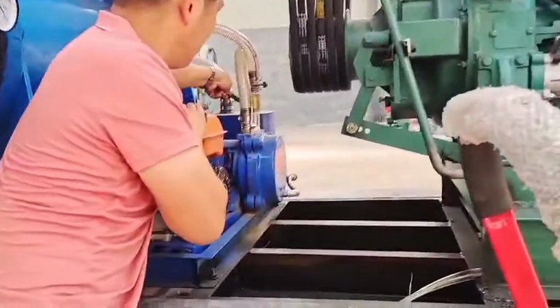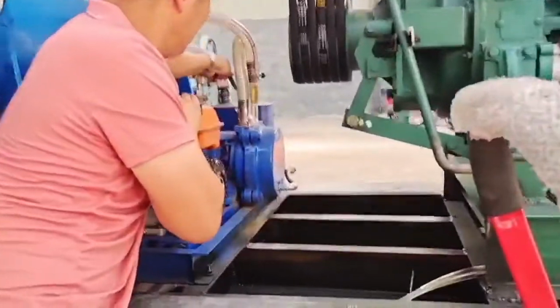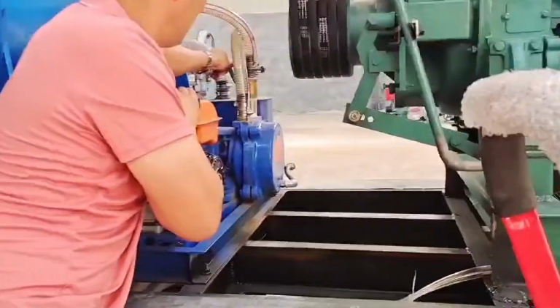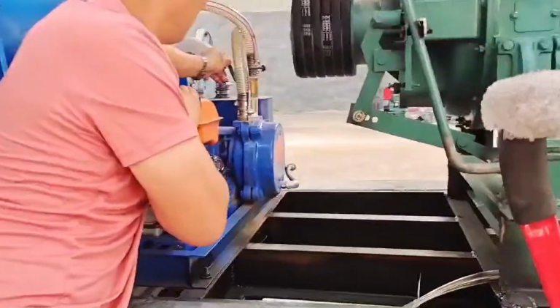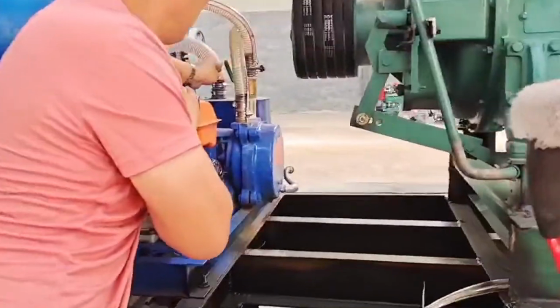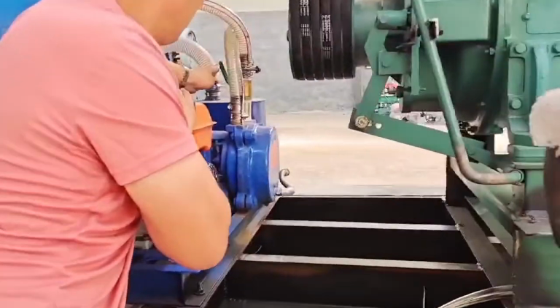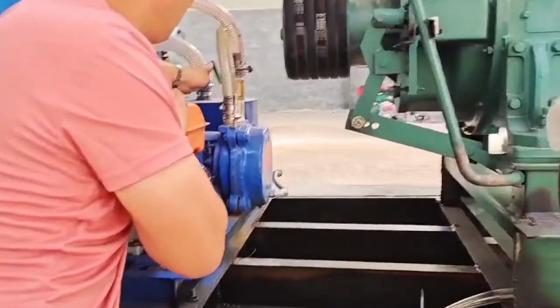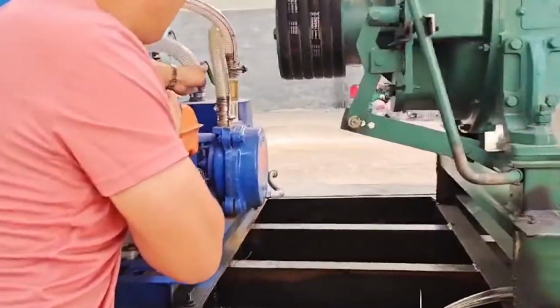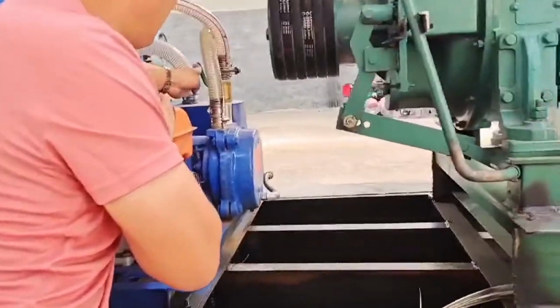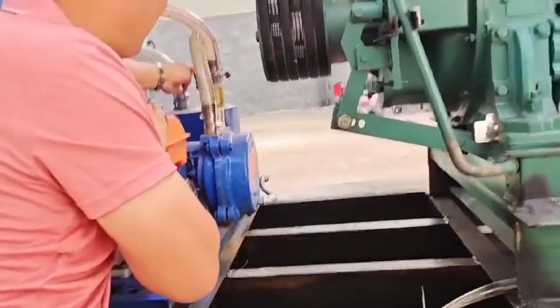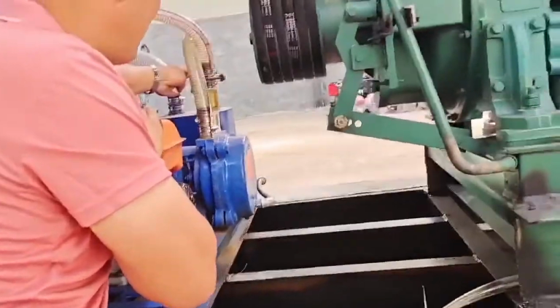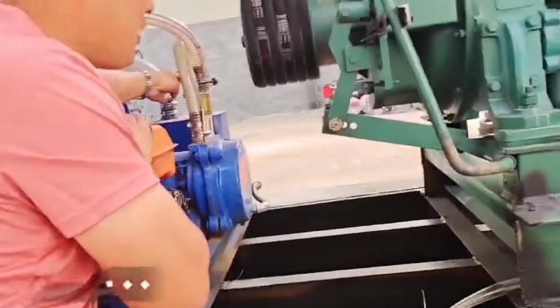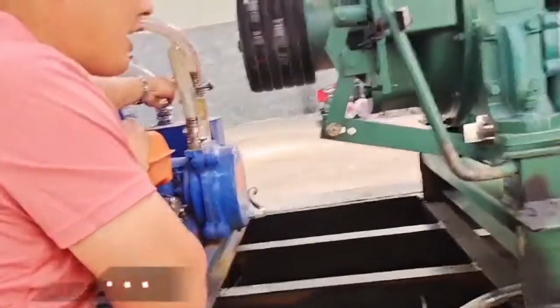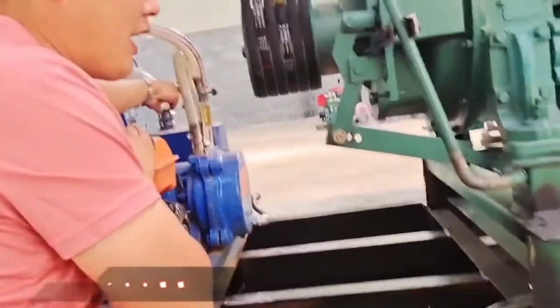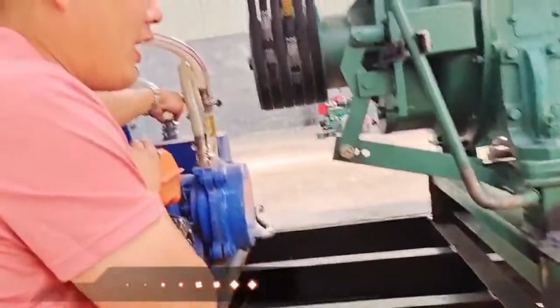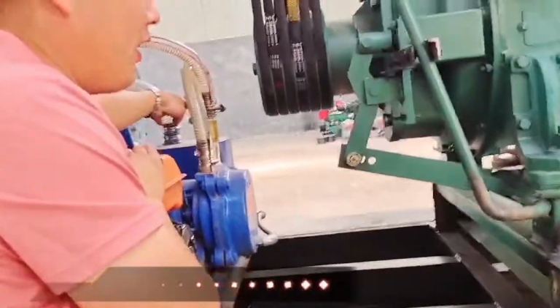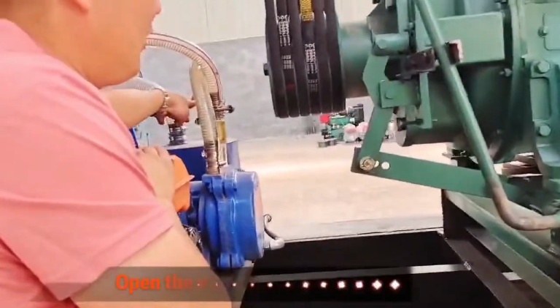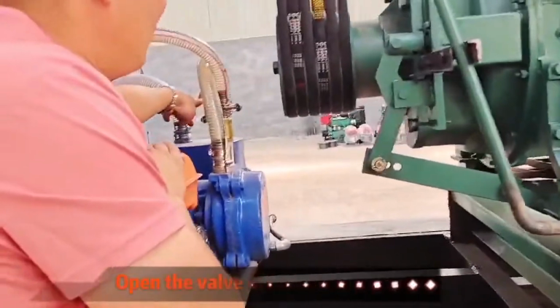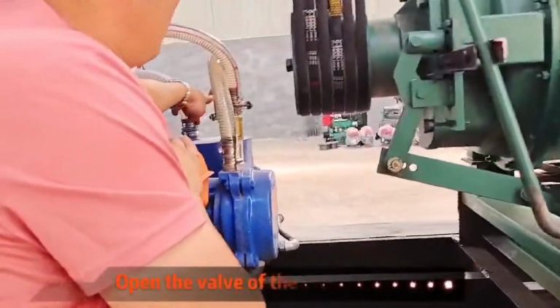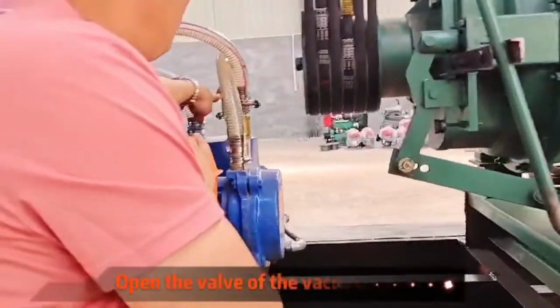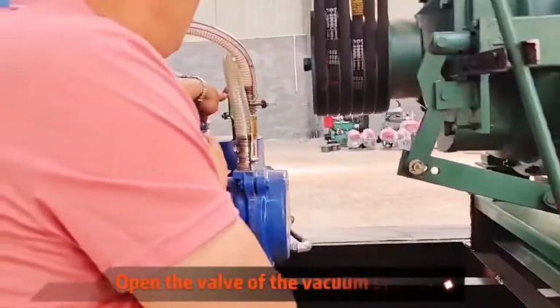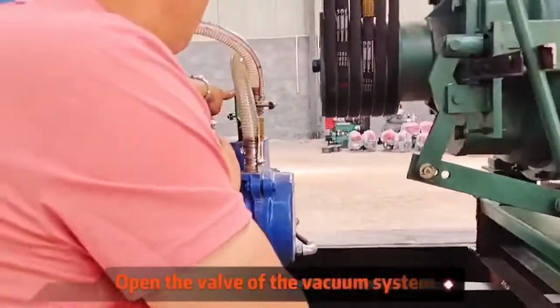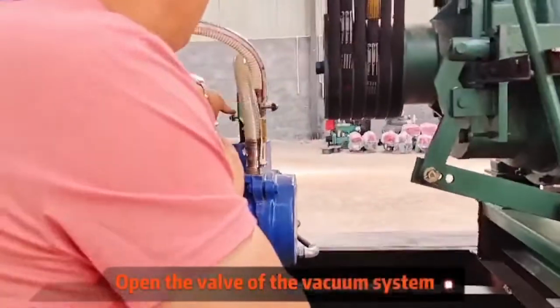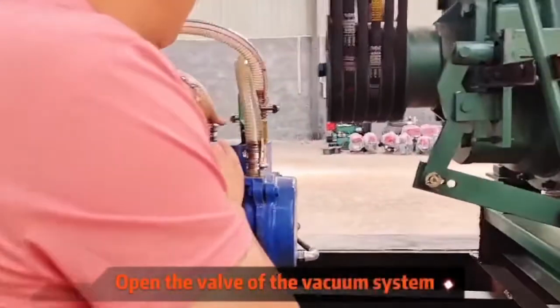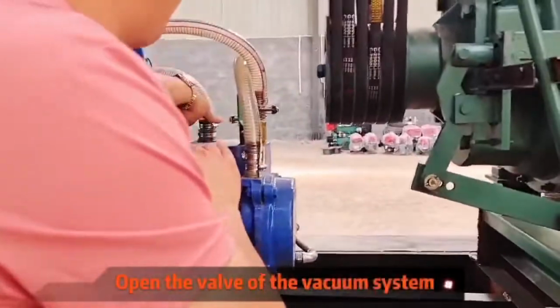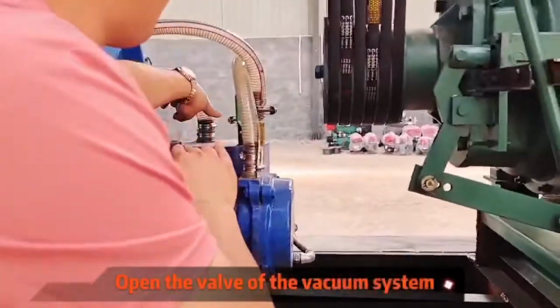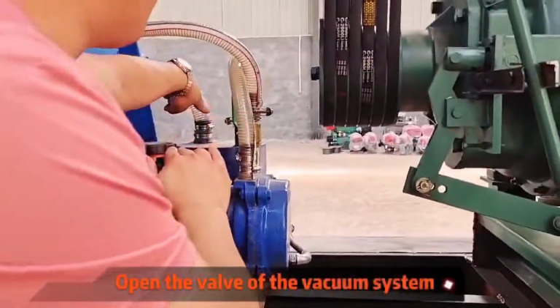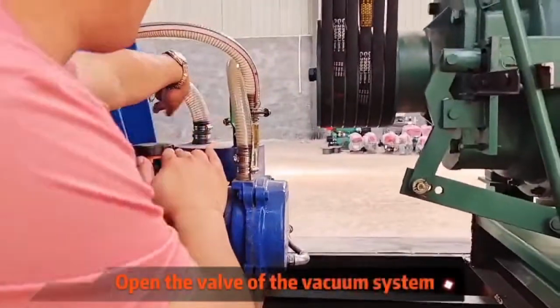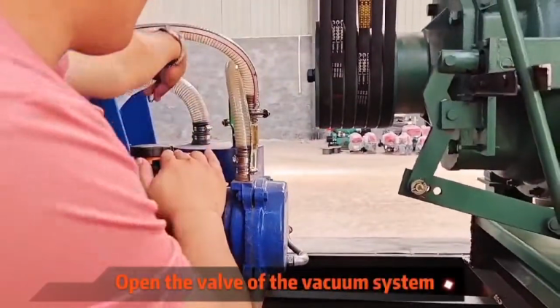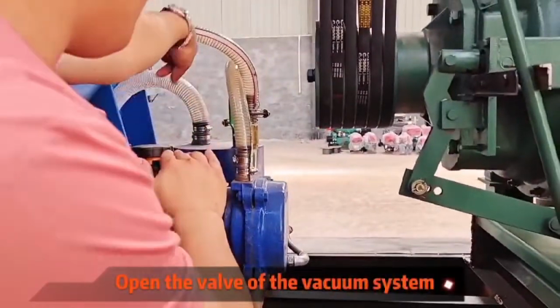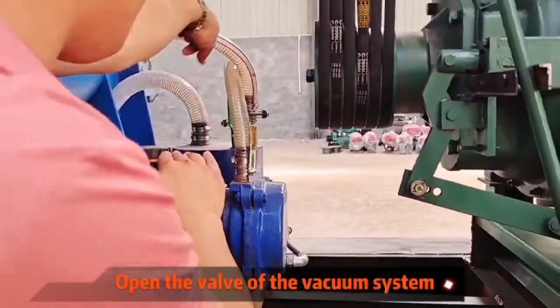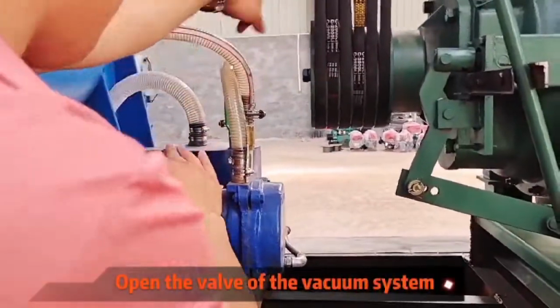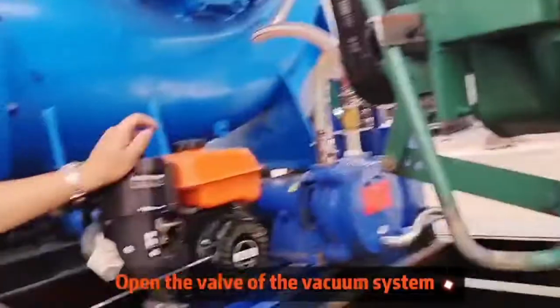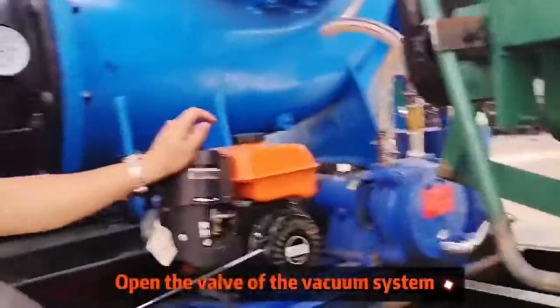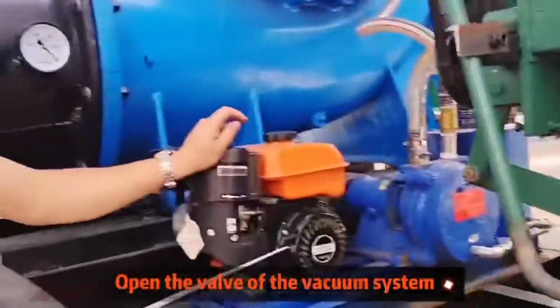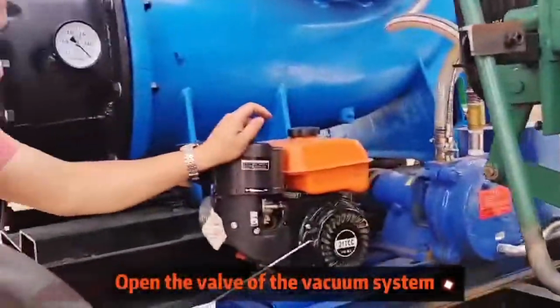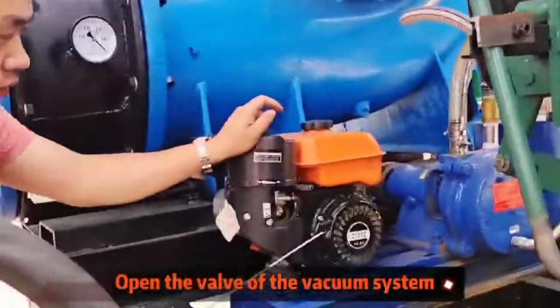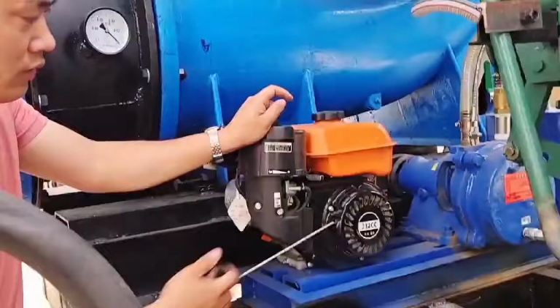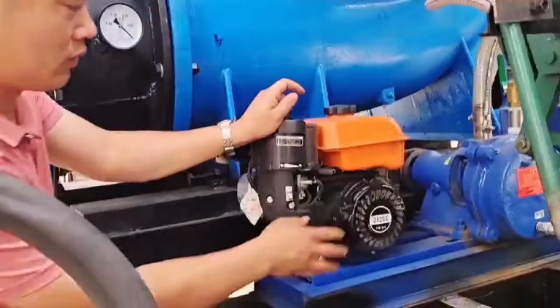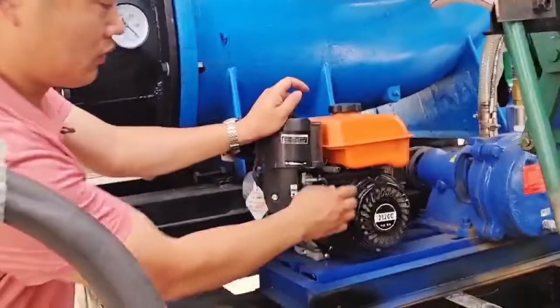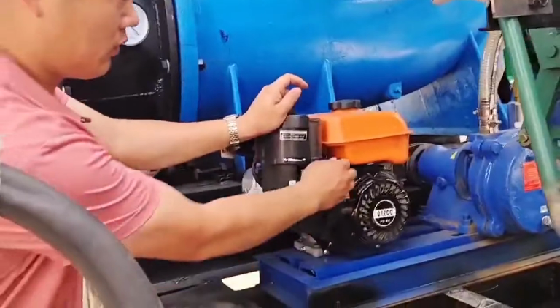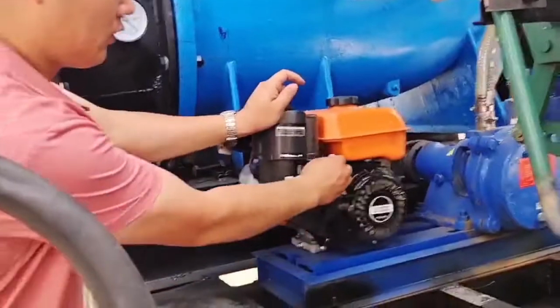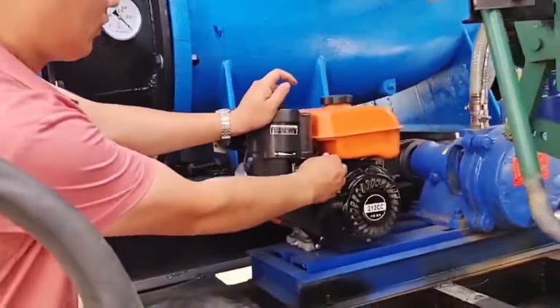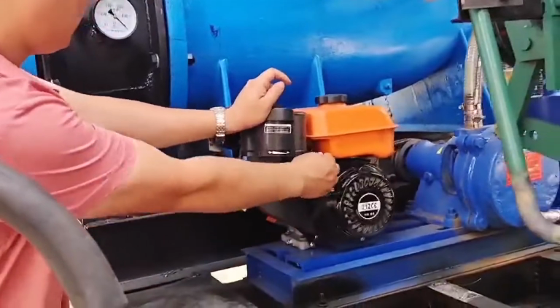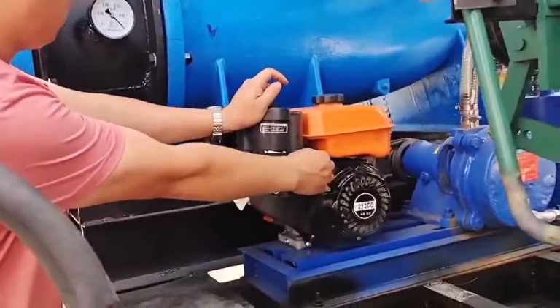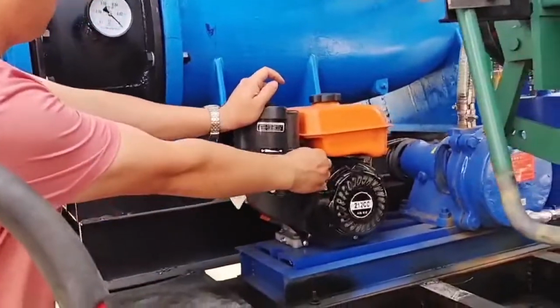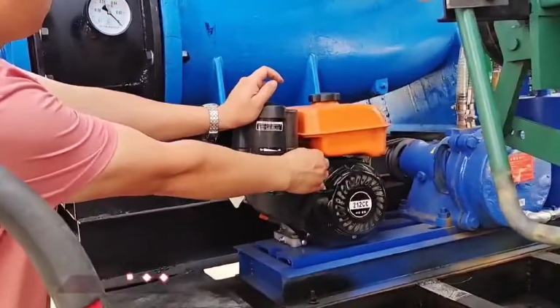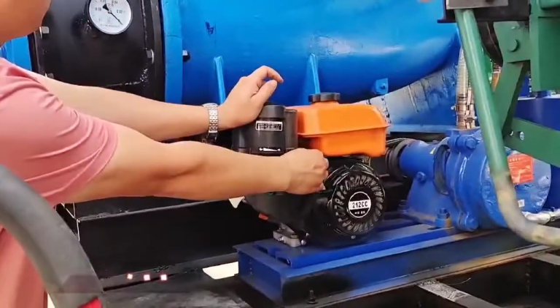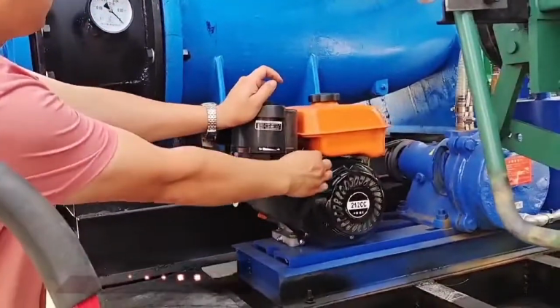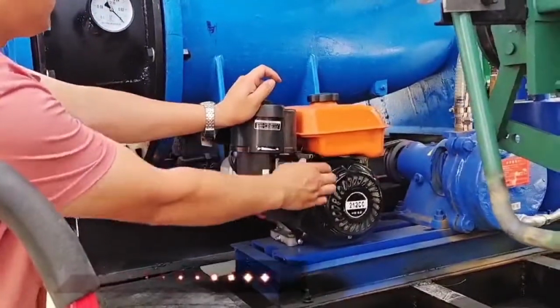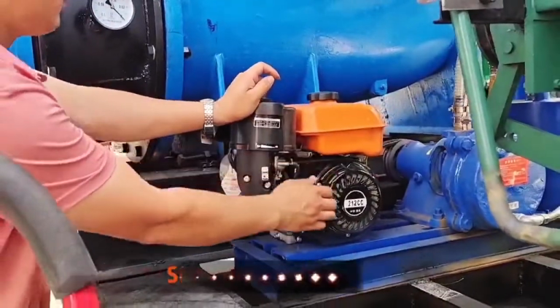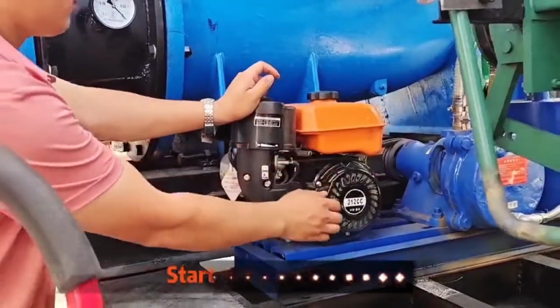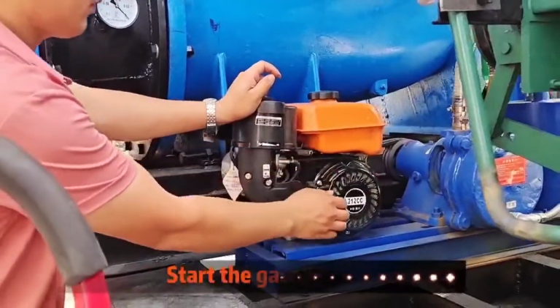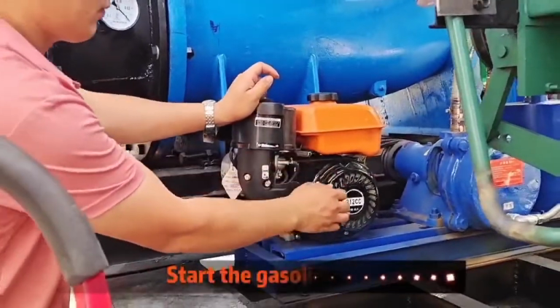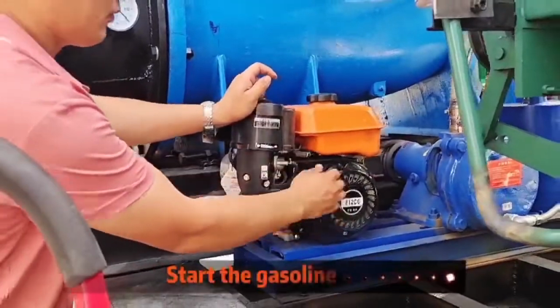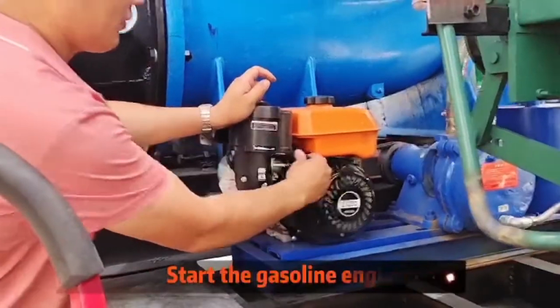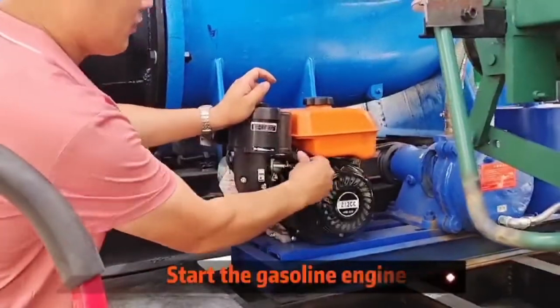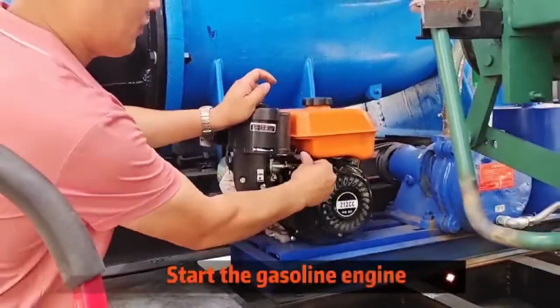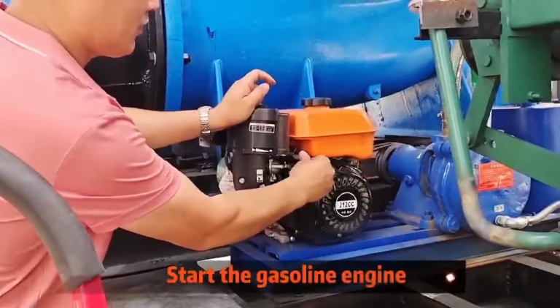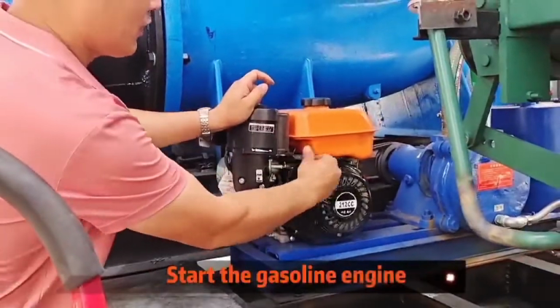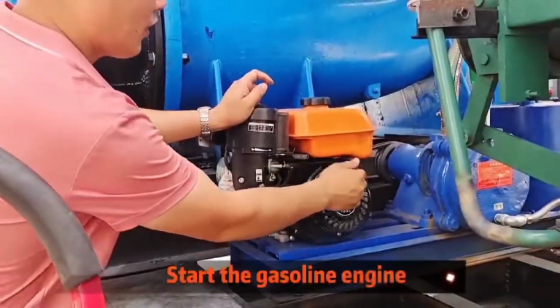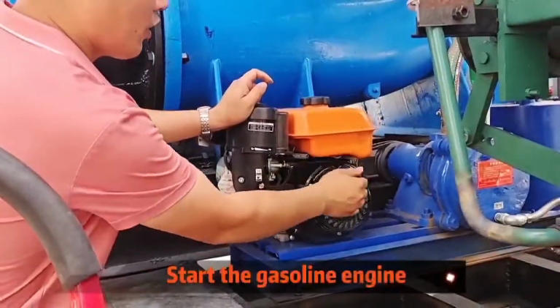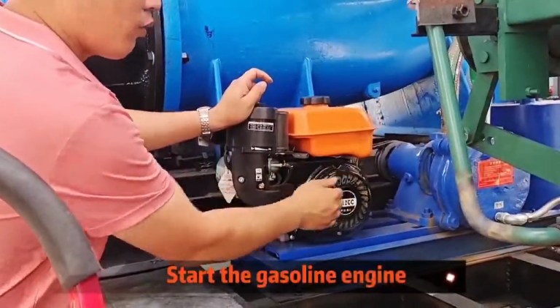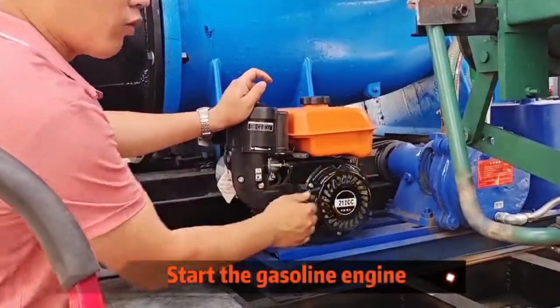Third, open the valve of the vacuum system and start the vacuum system gasoline engine.